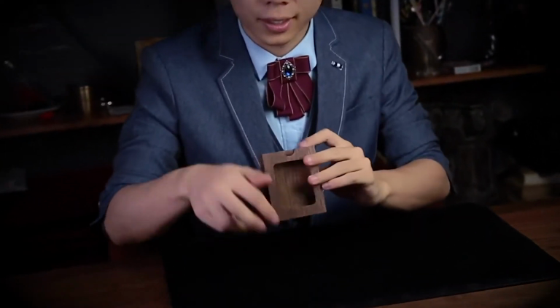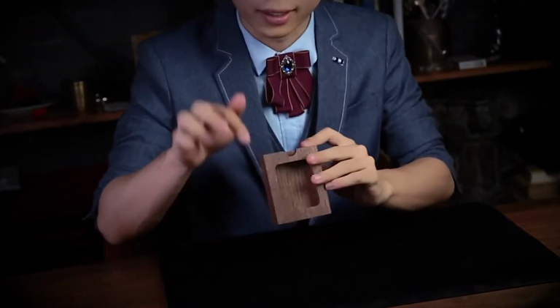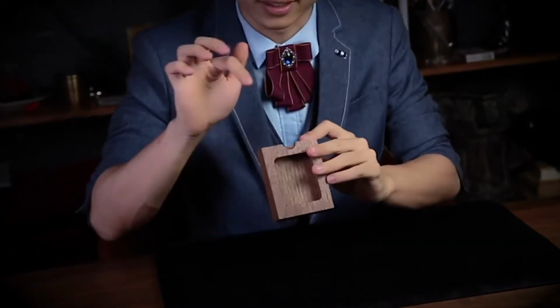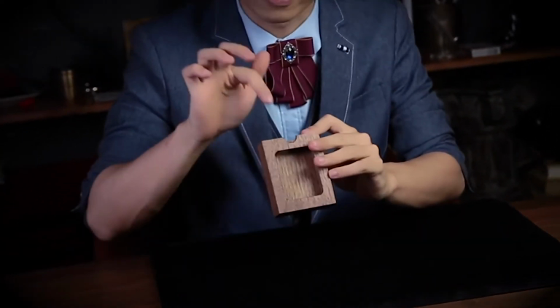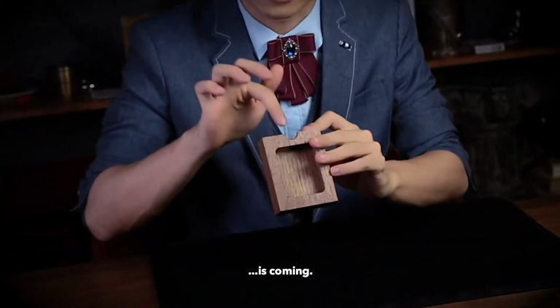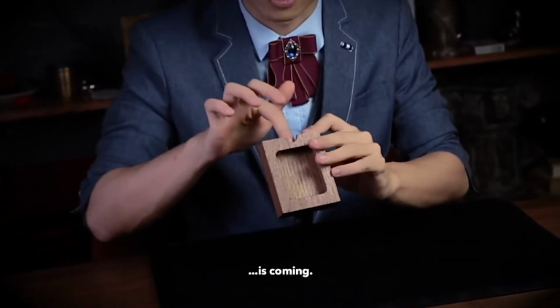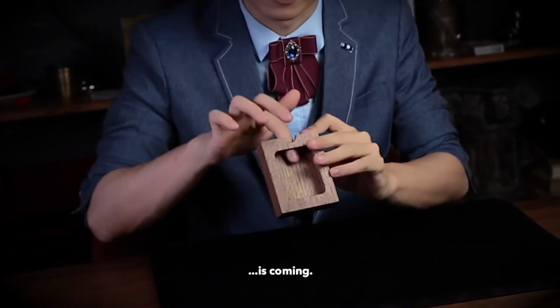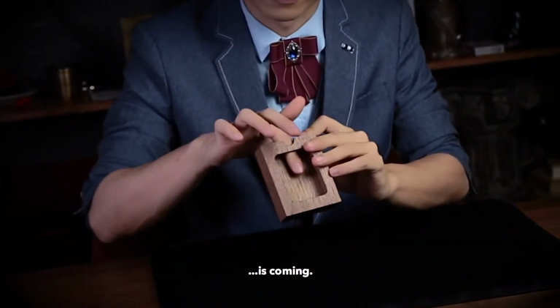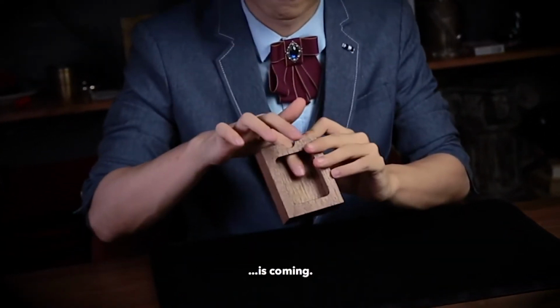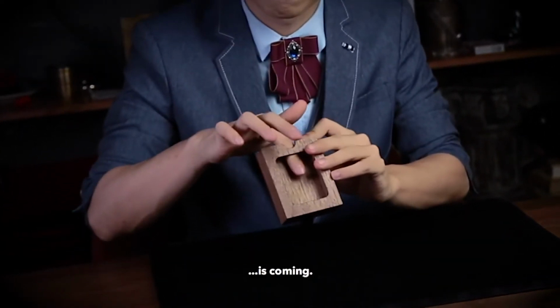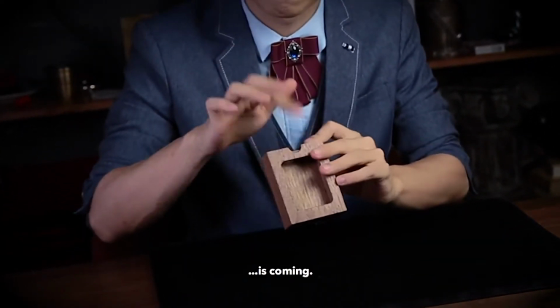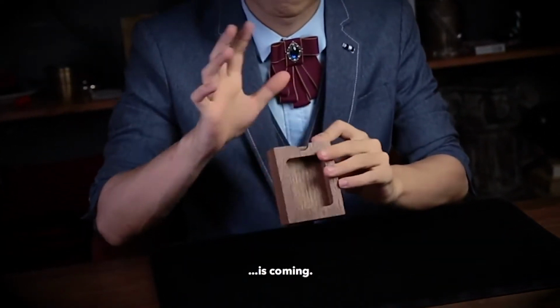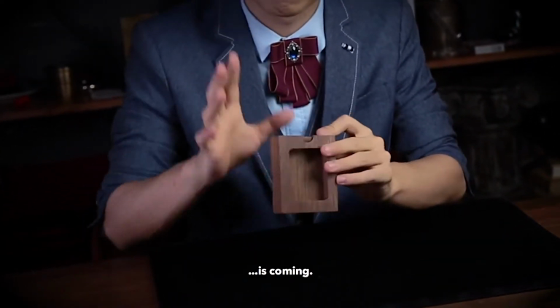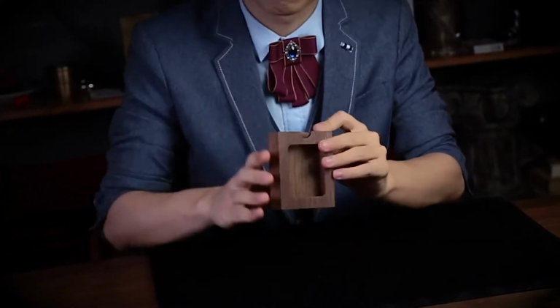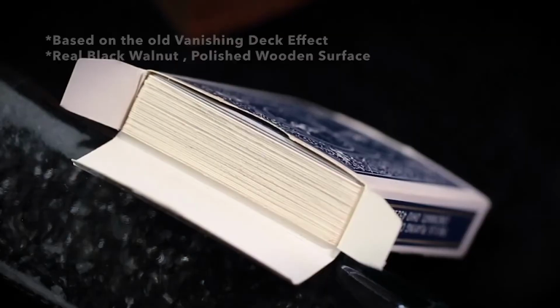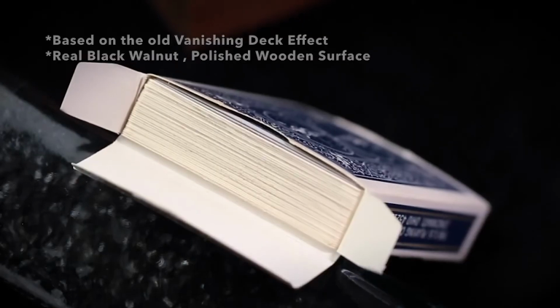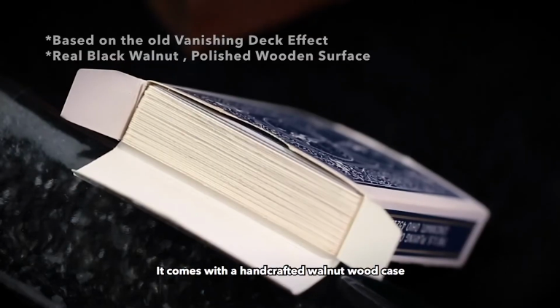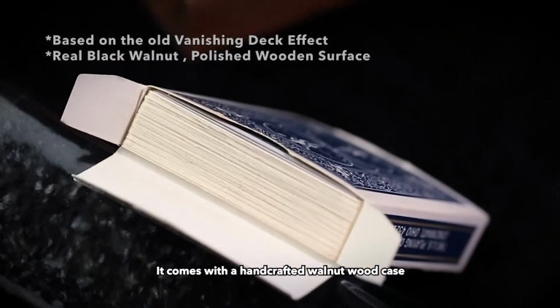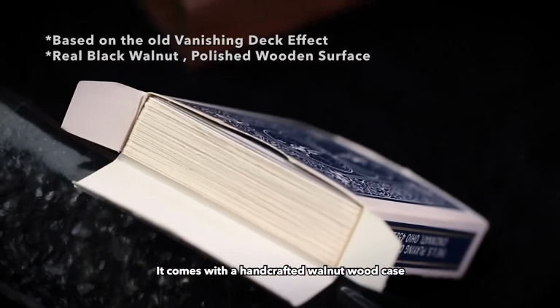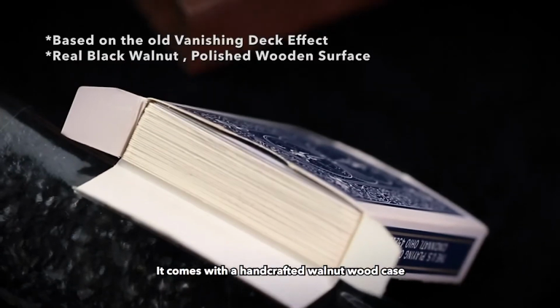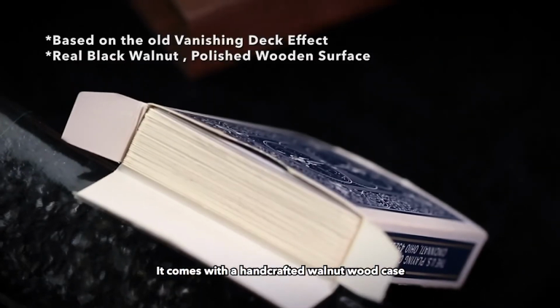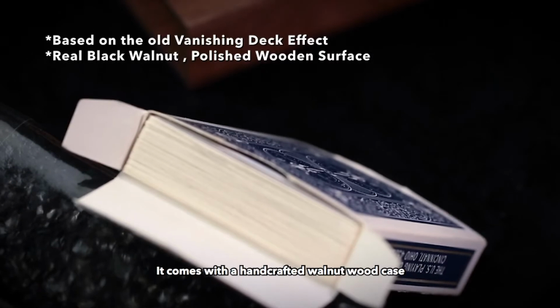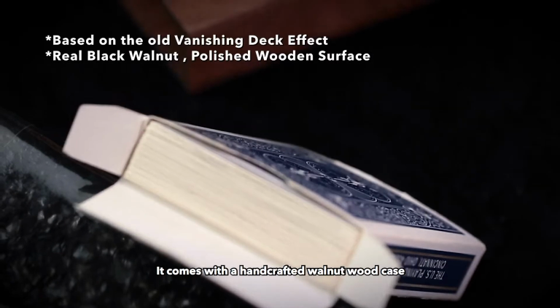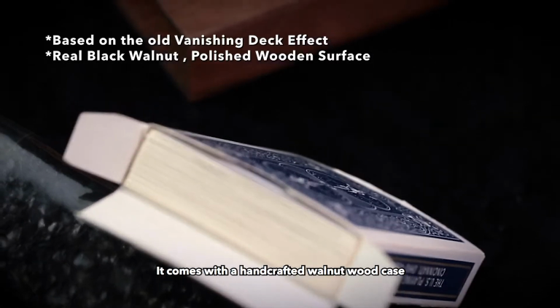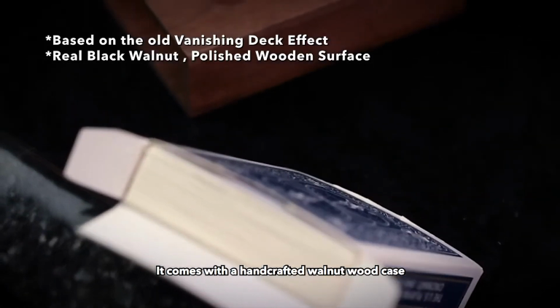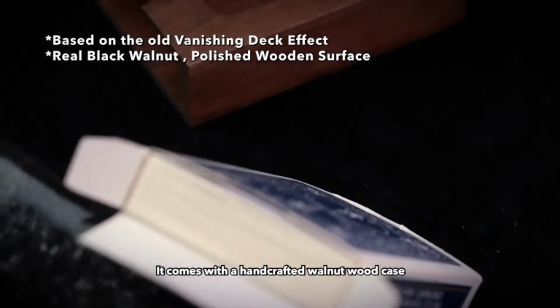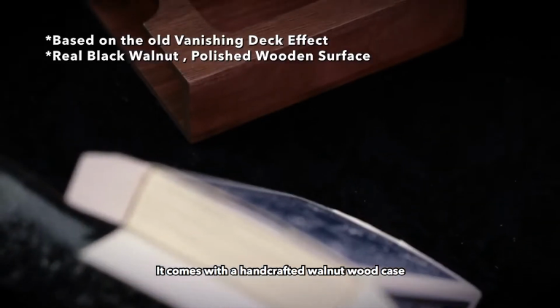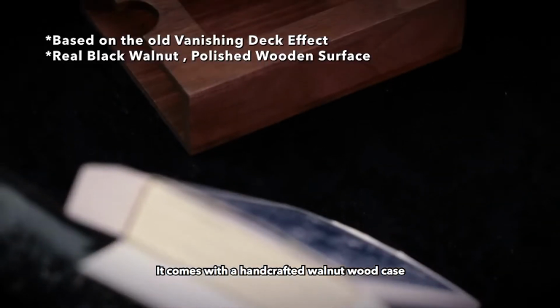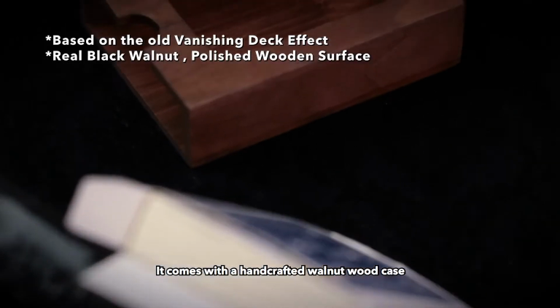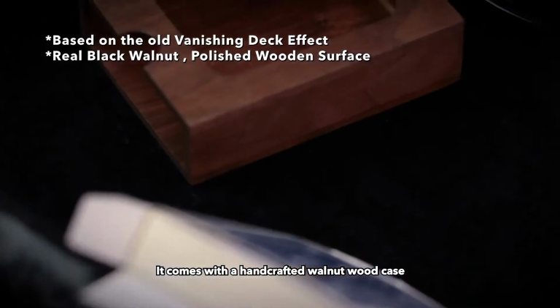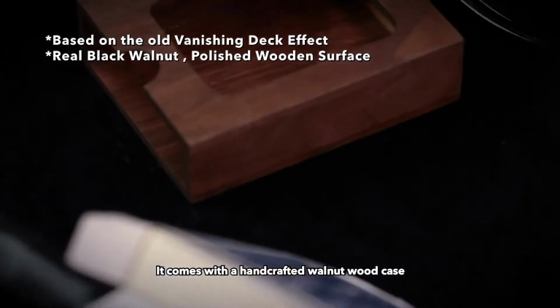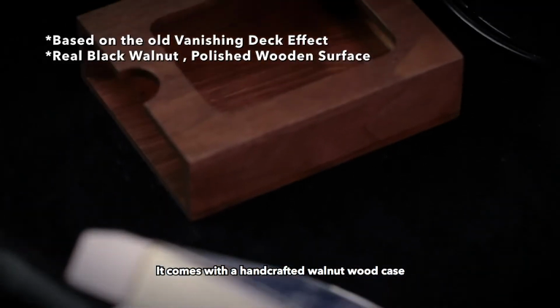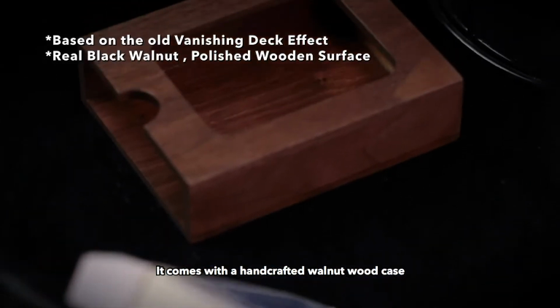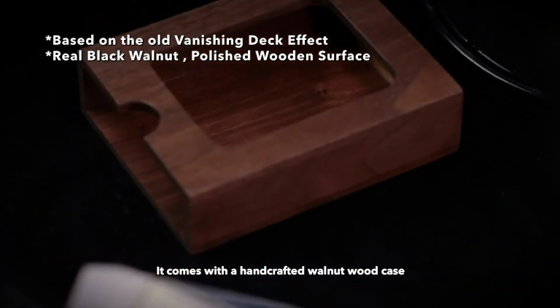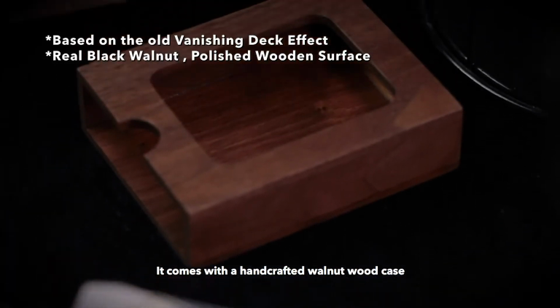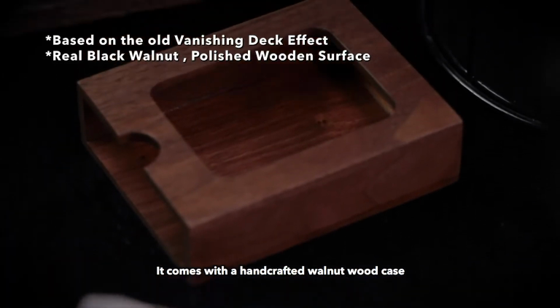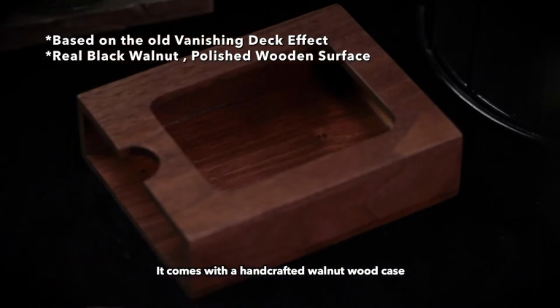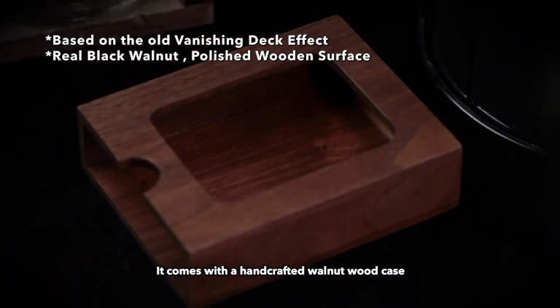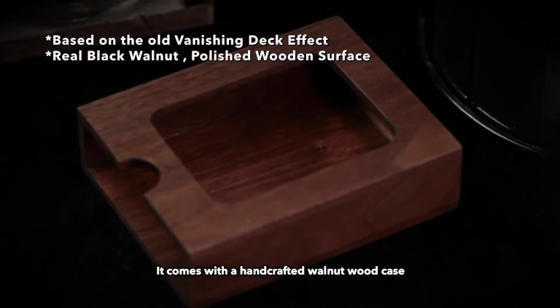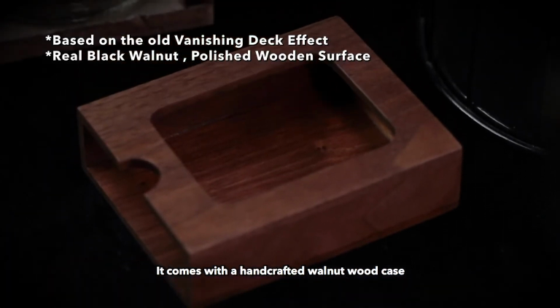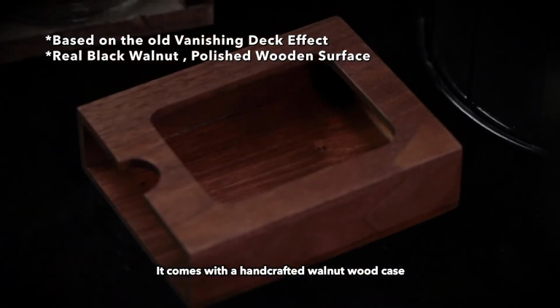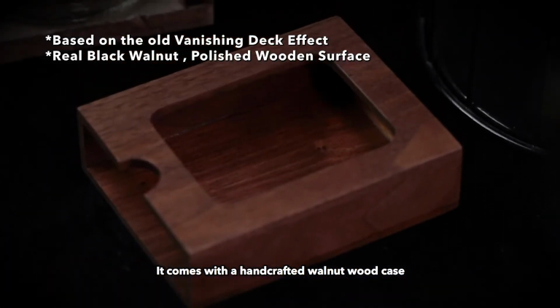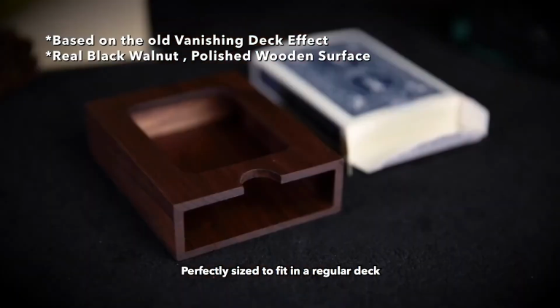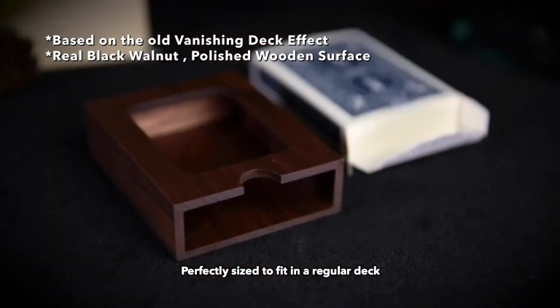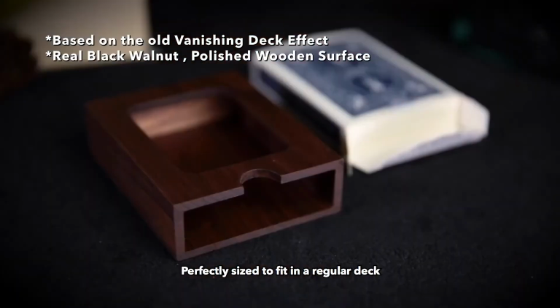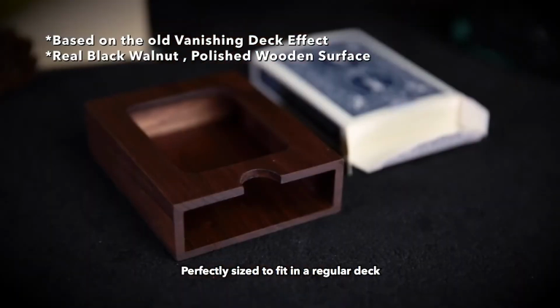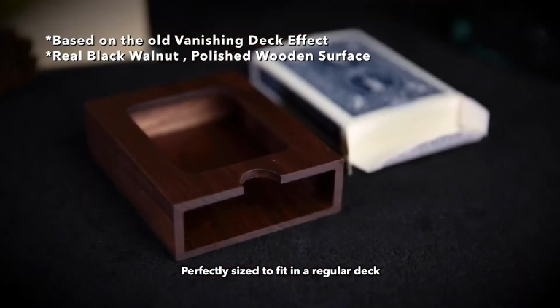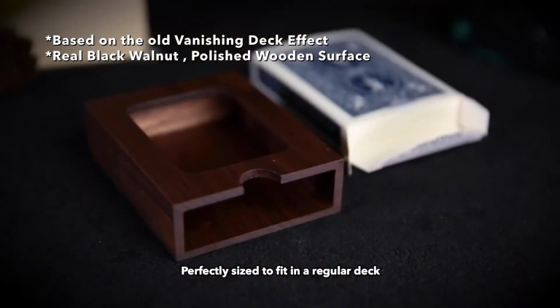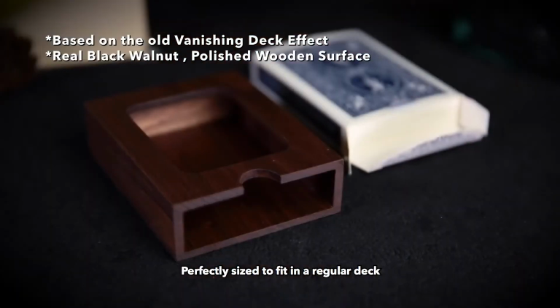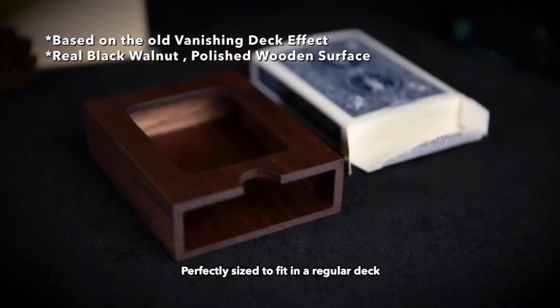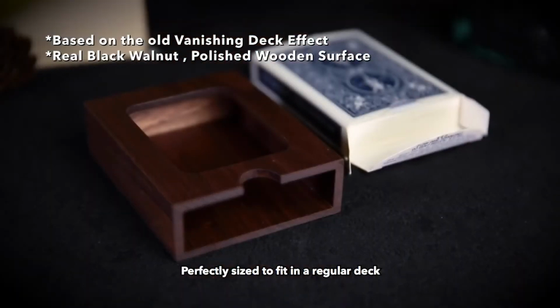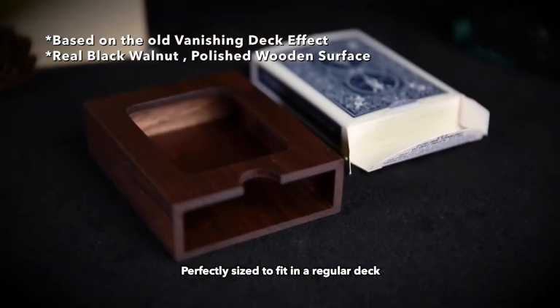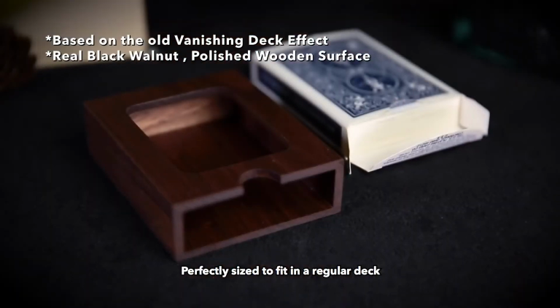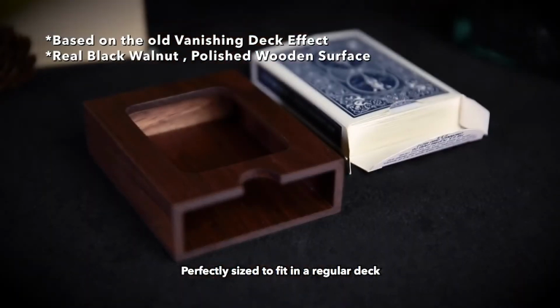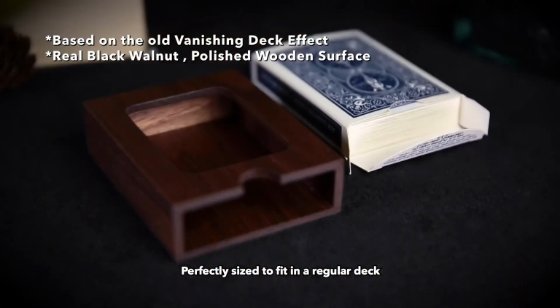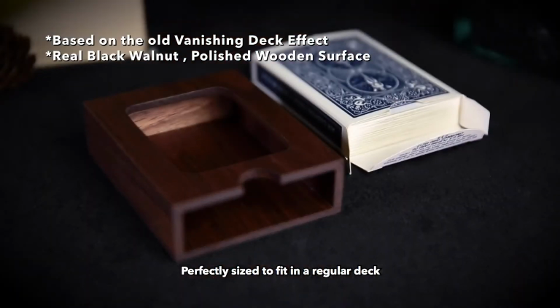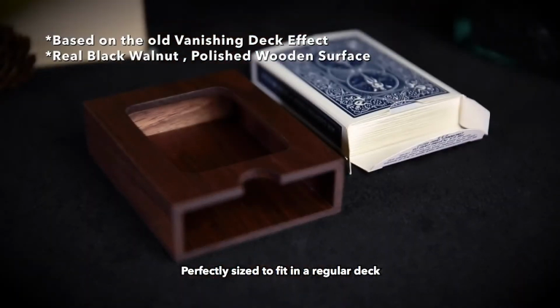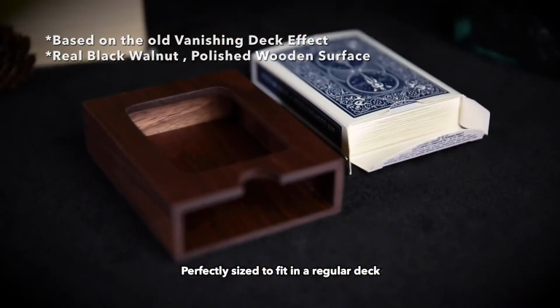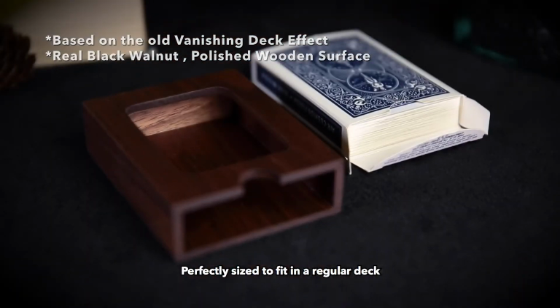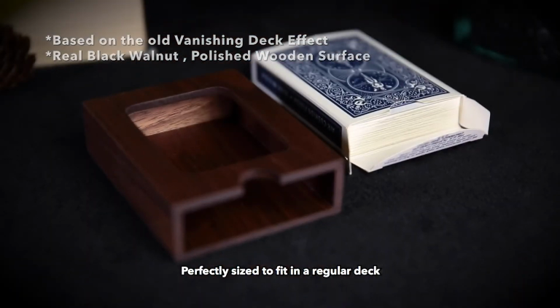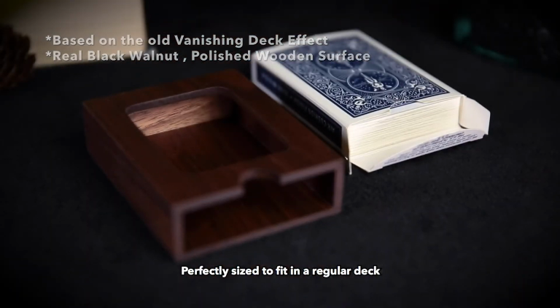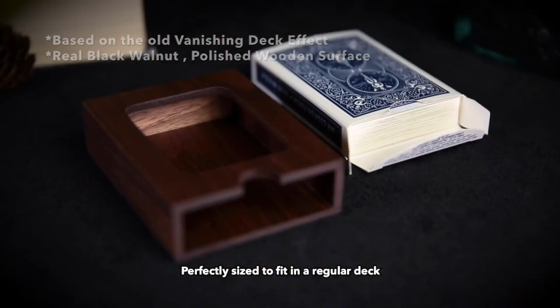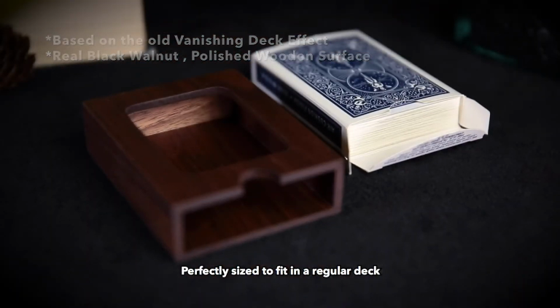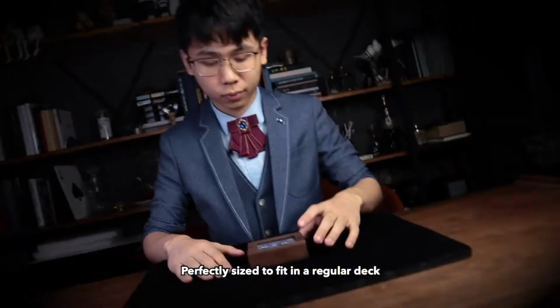It's coming. It comes with a handcrafted wooden case, perfectly sized to fit in a regular deck.